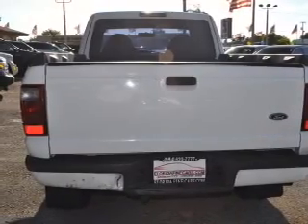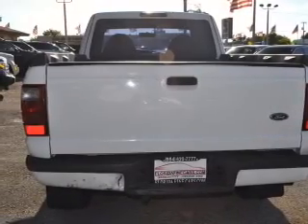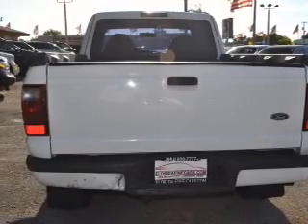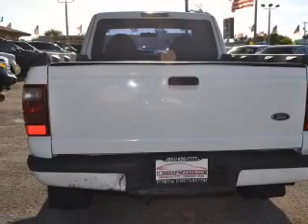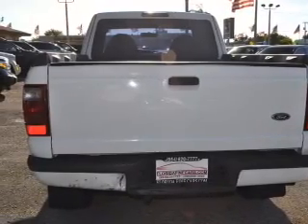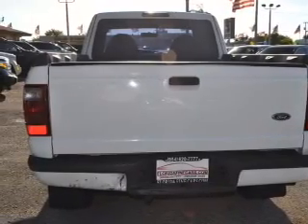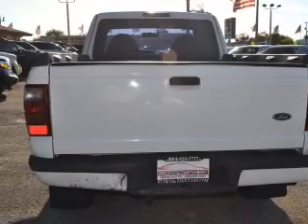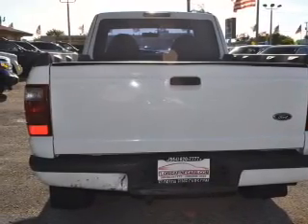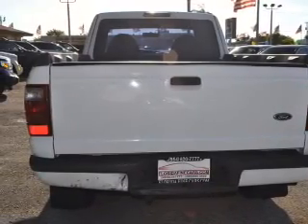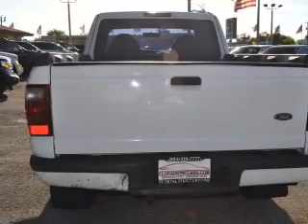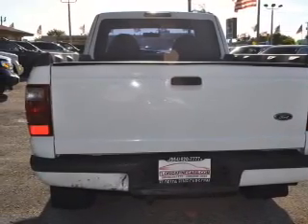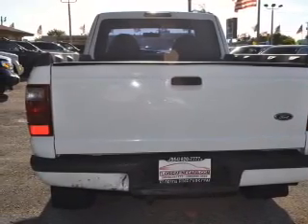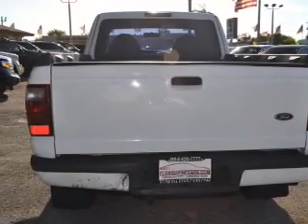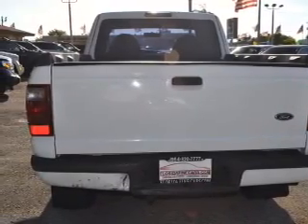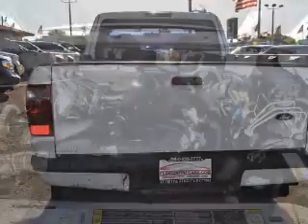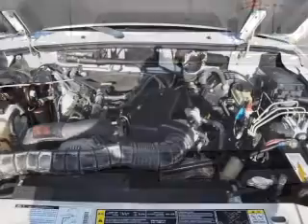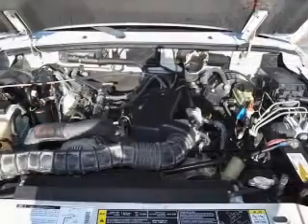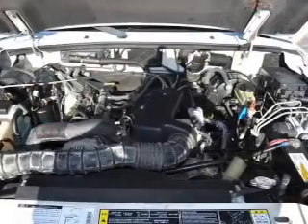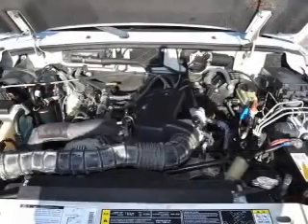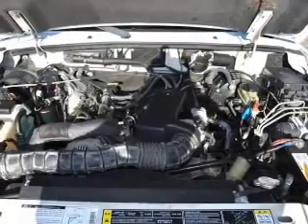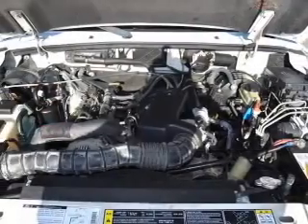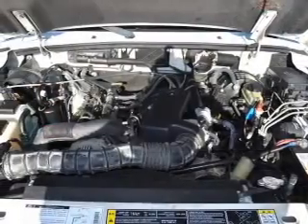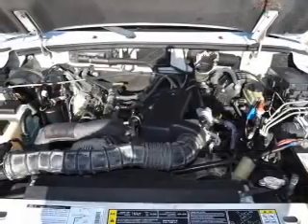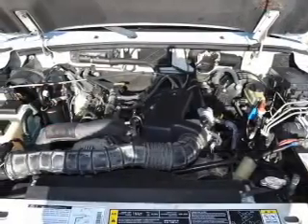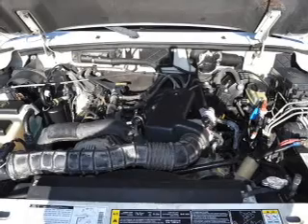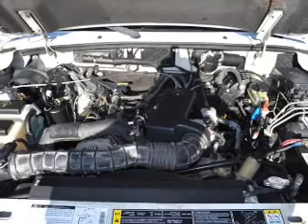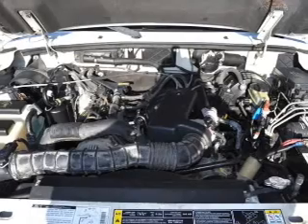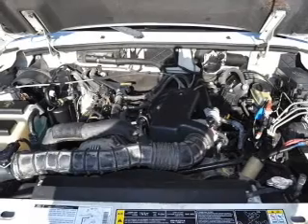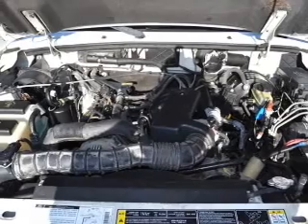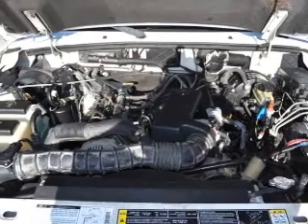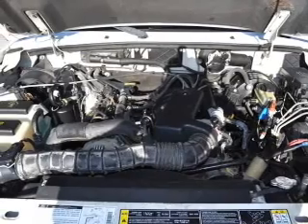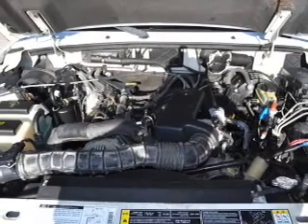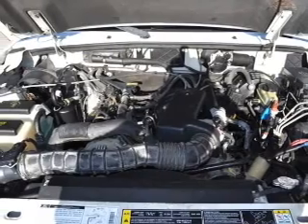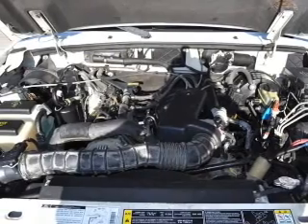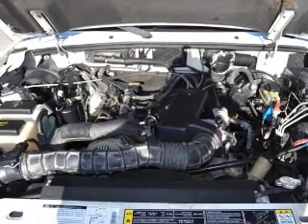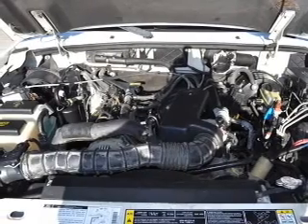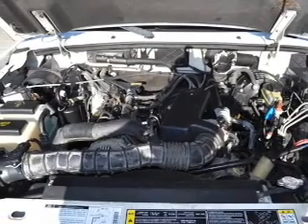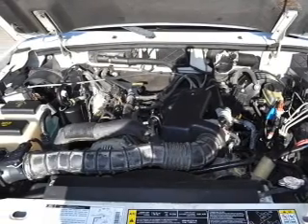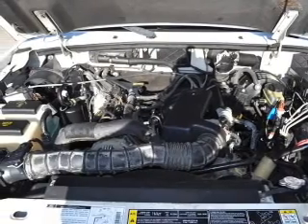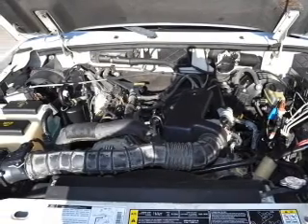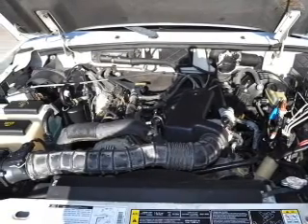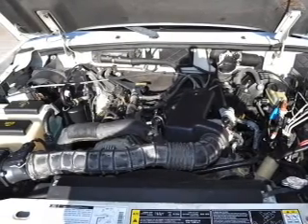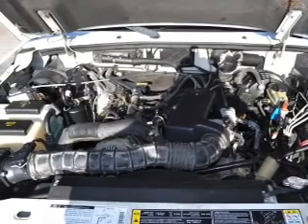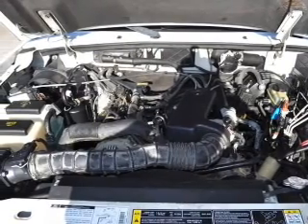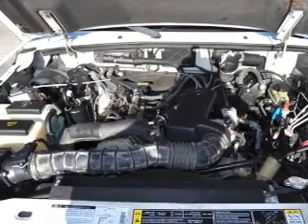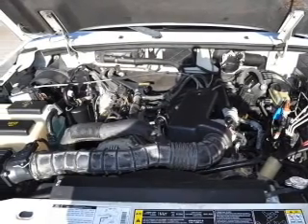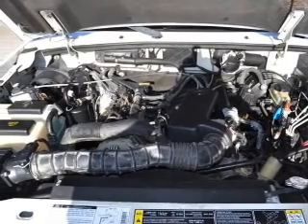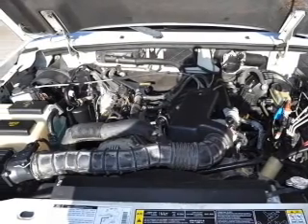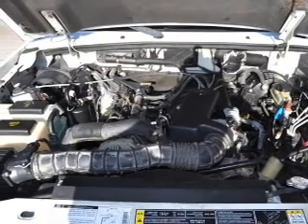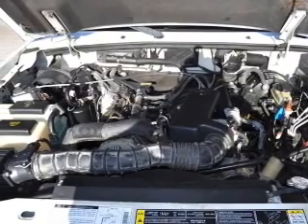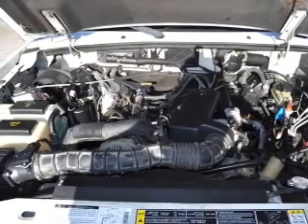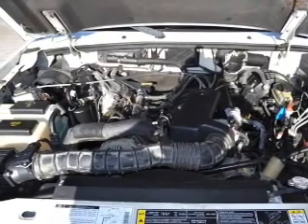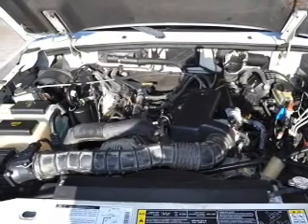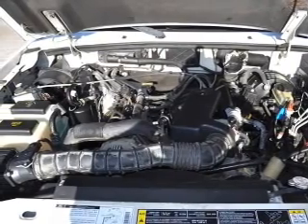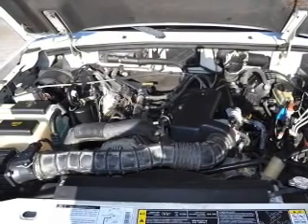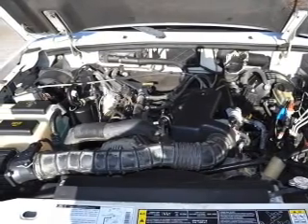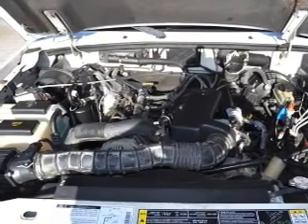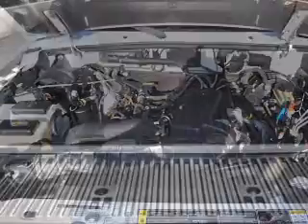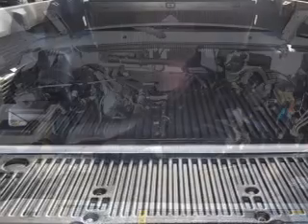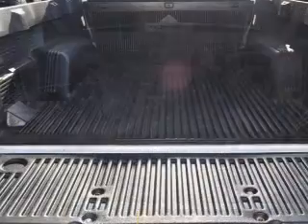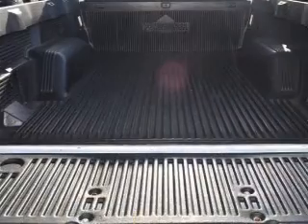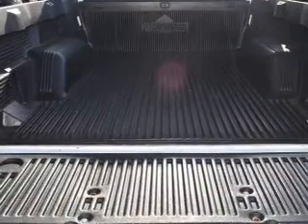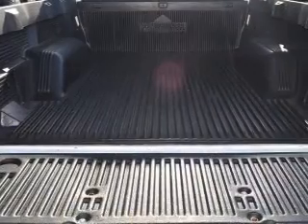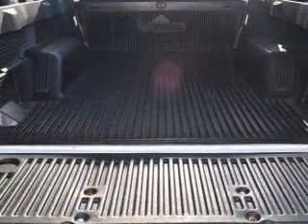Front ventilated disc brakes and passenger airbag. Let us put you in the driver's seat today — call or click to contact us.